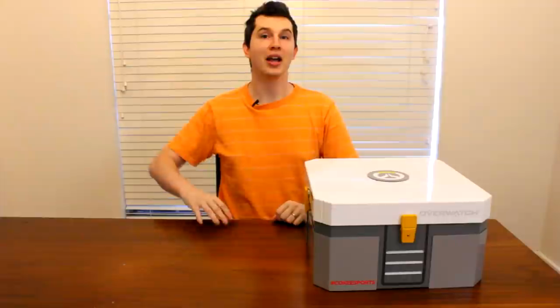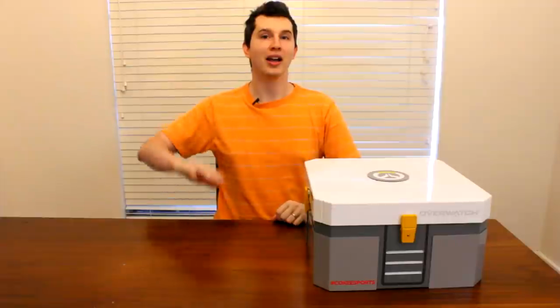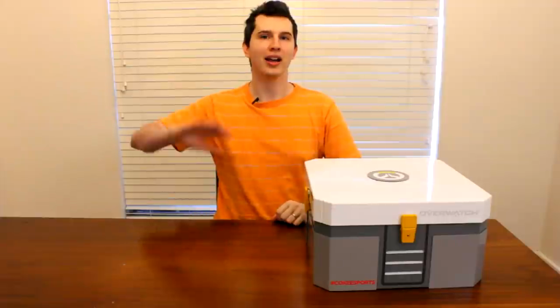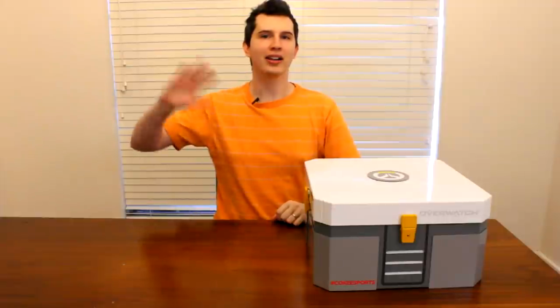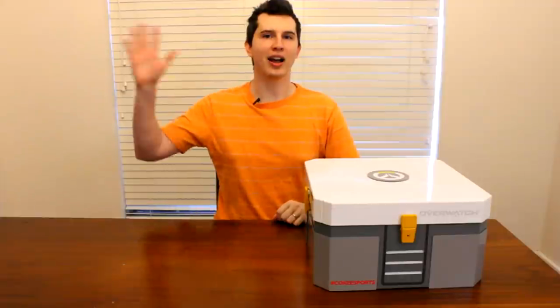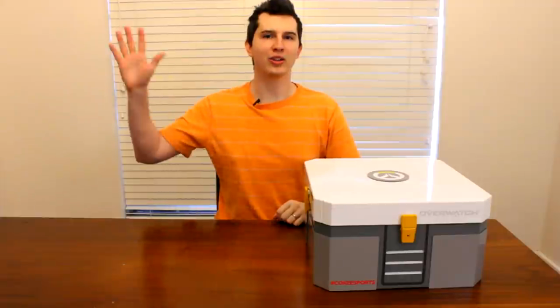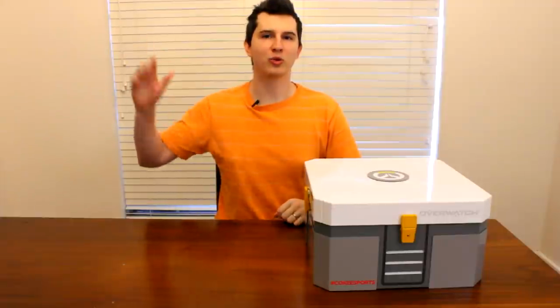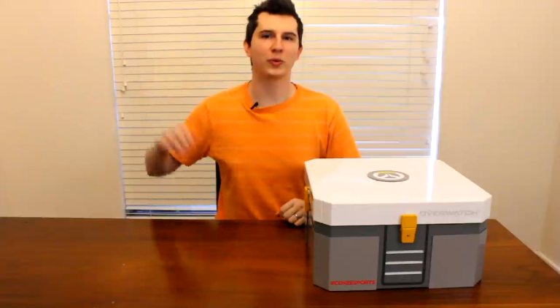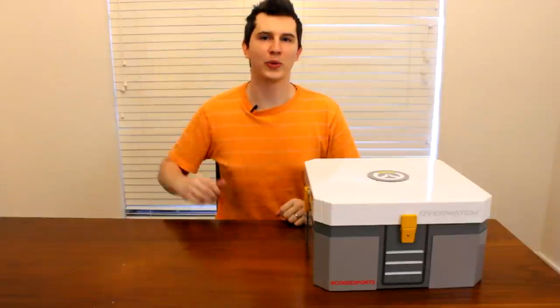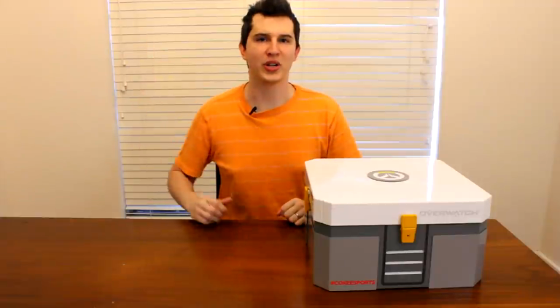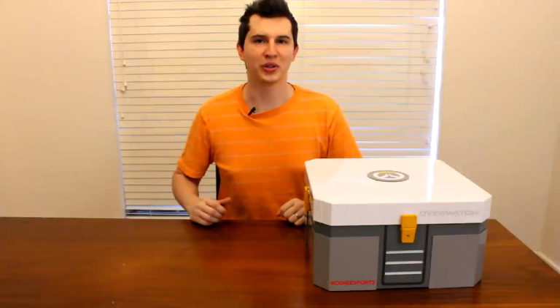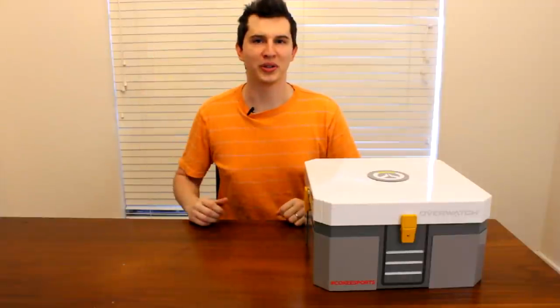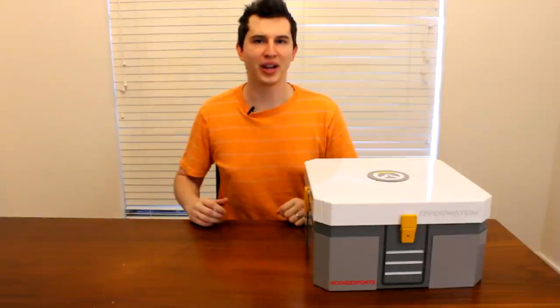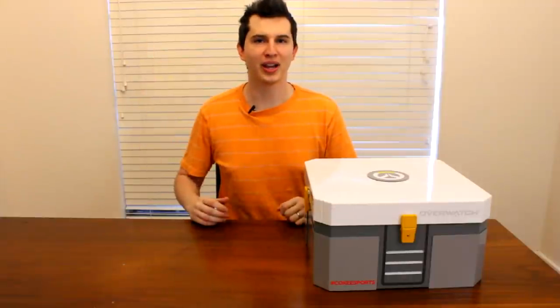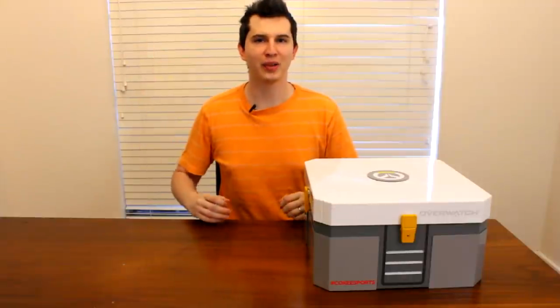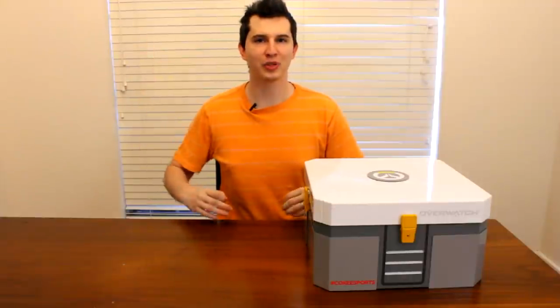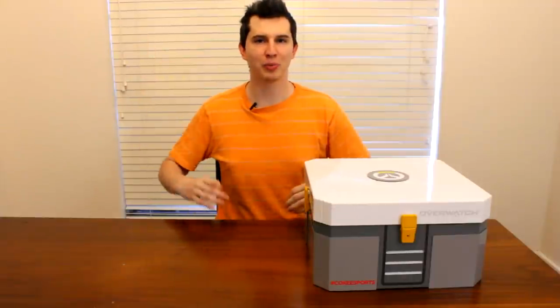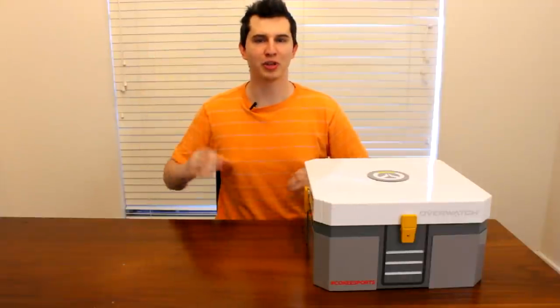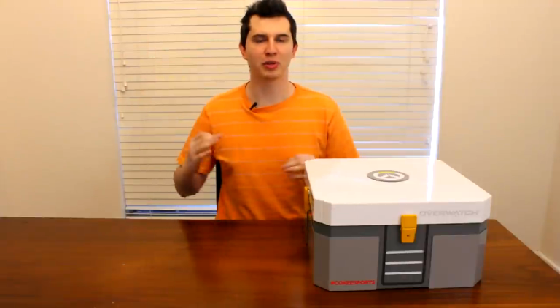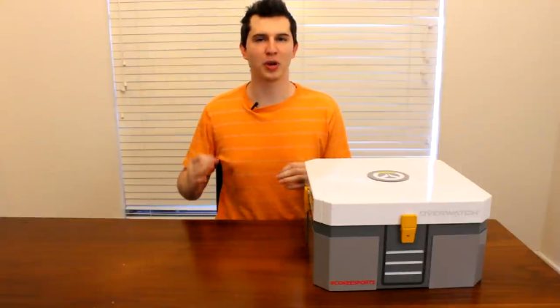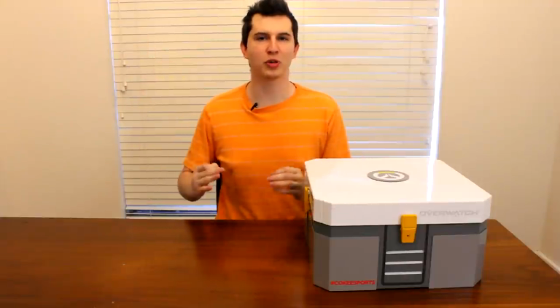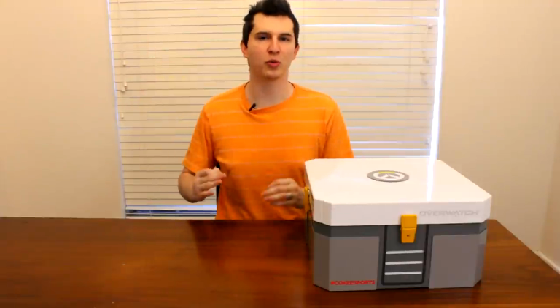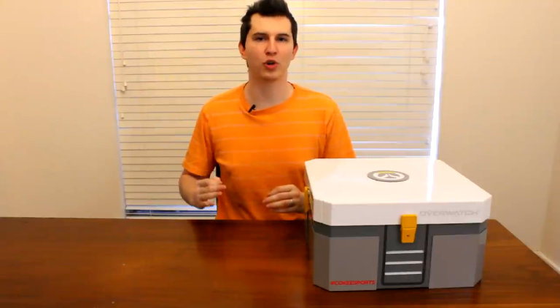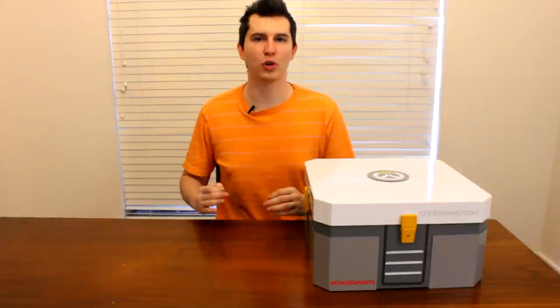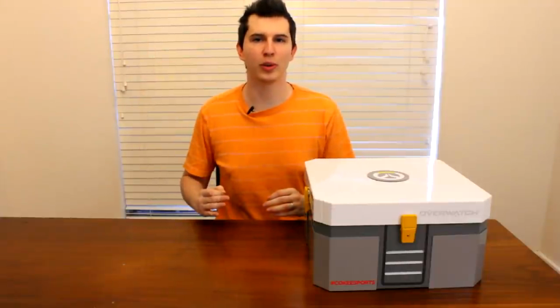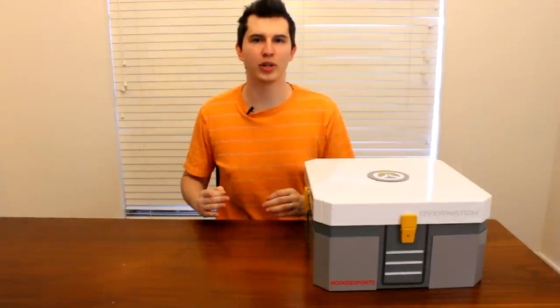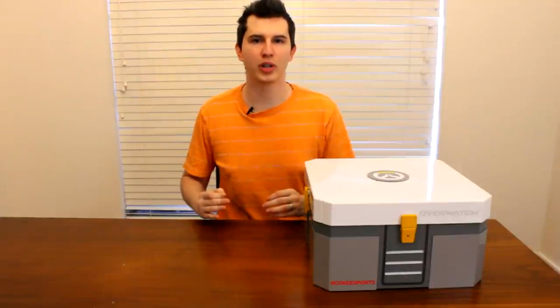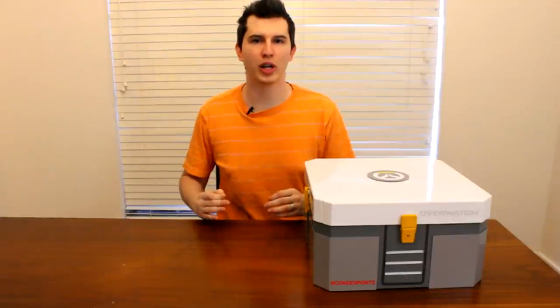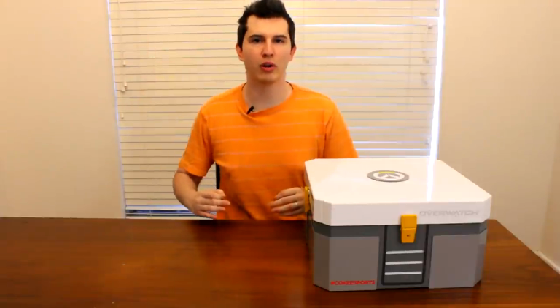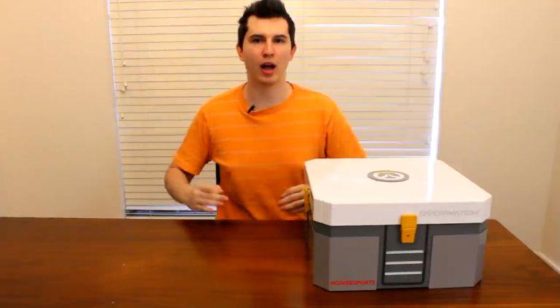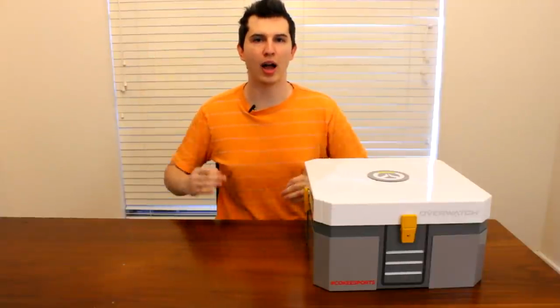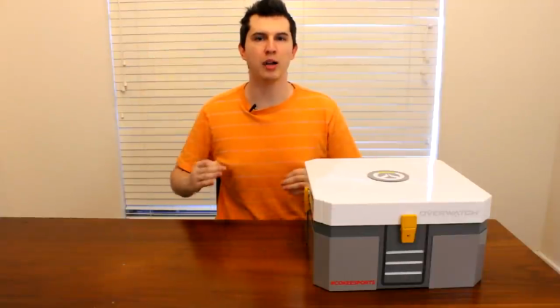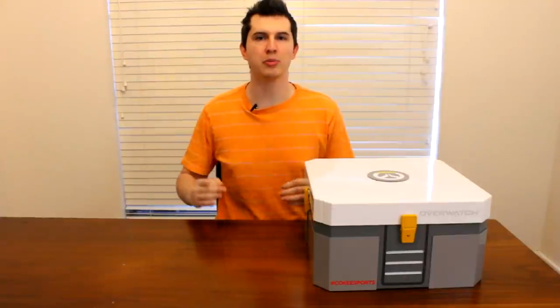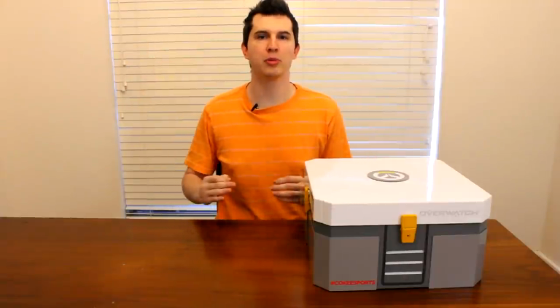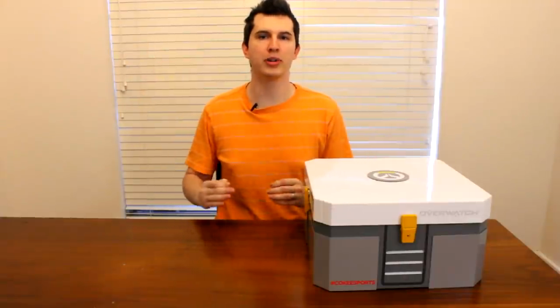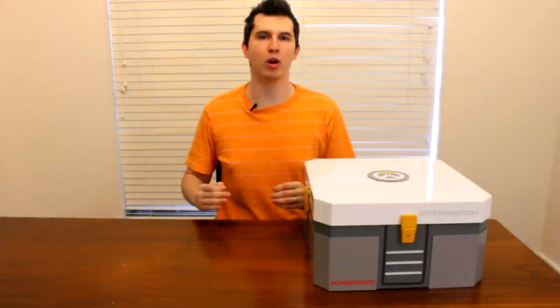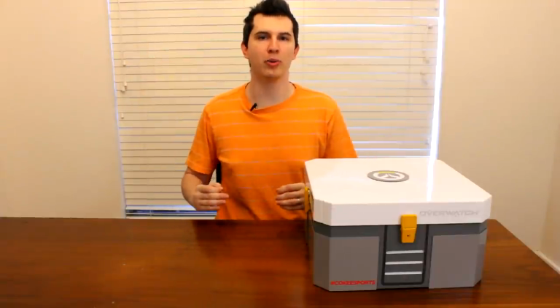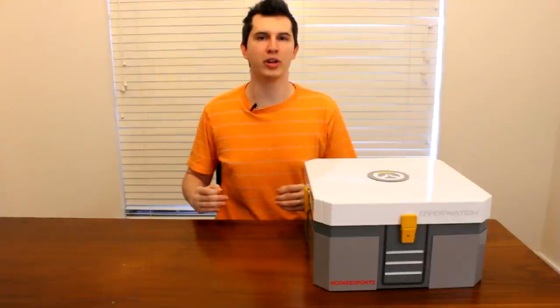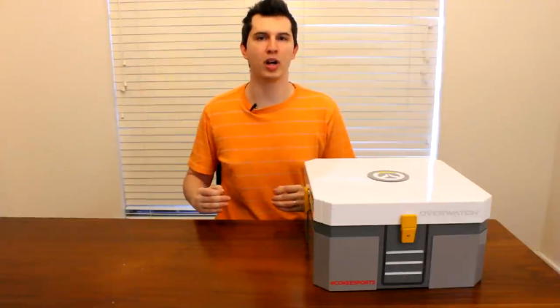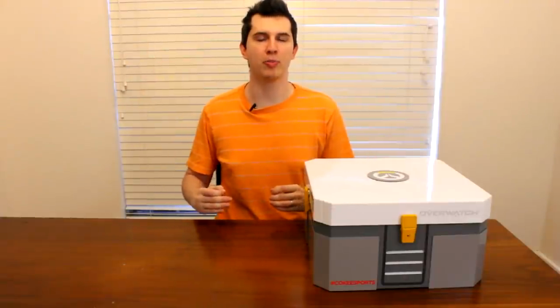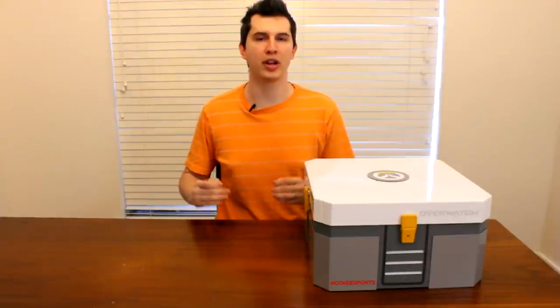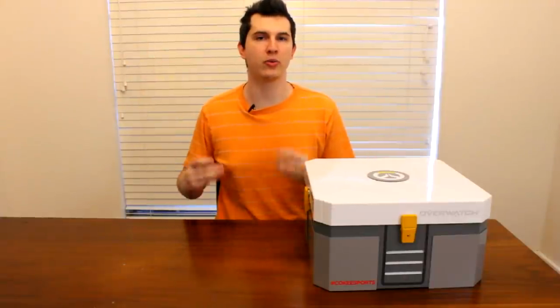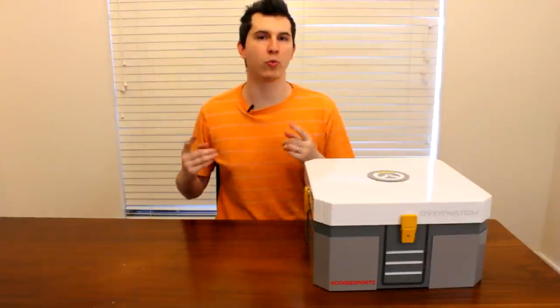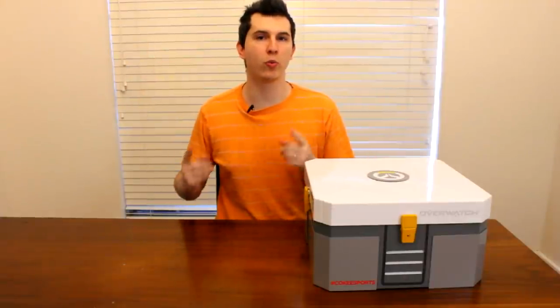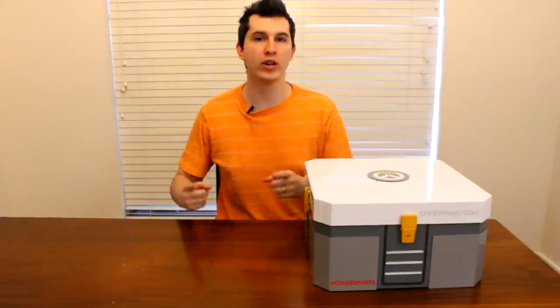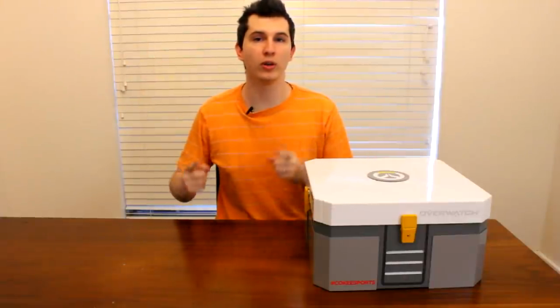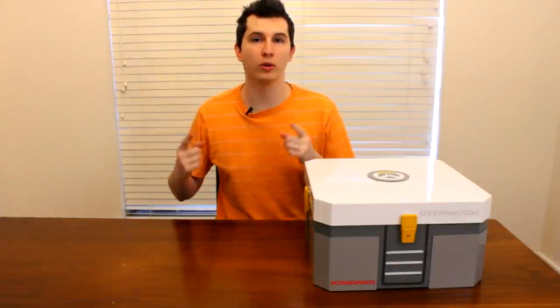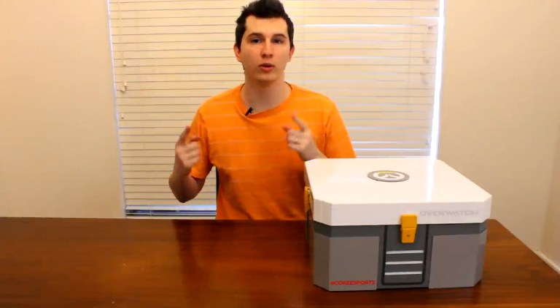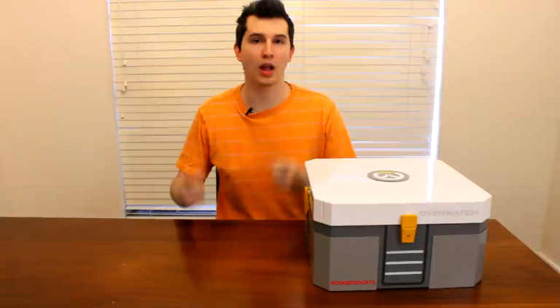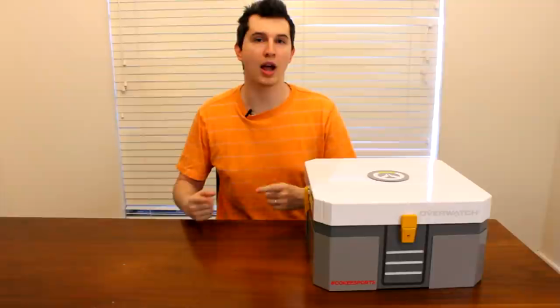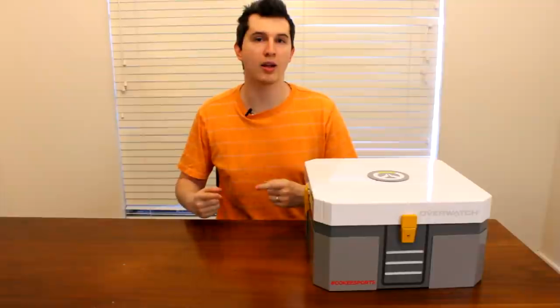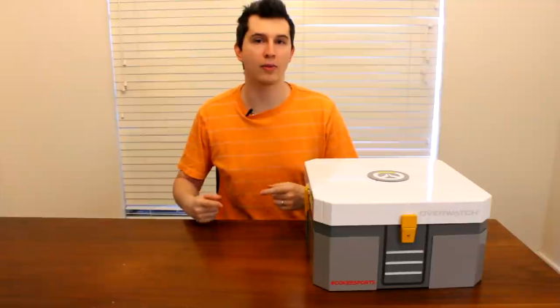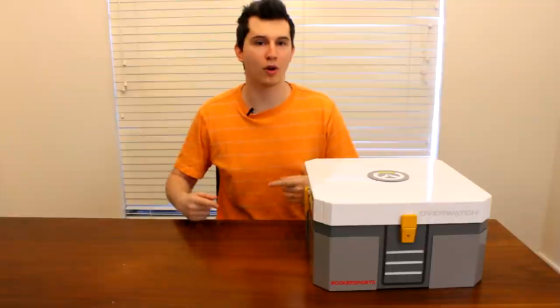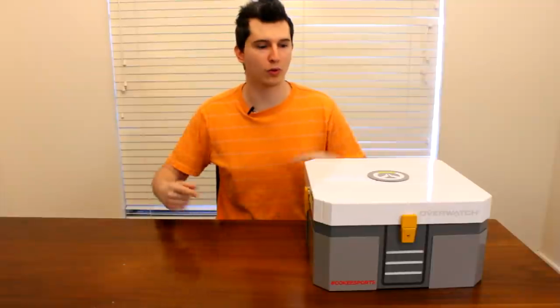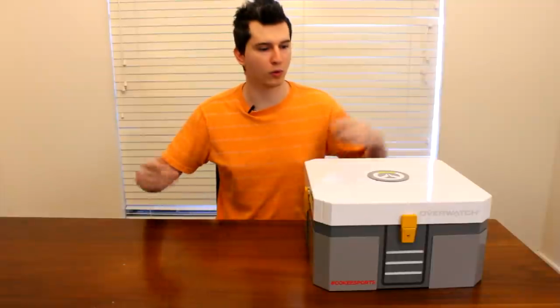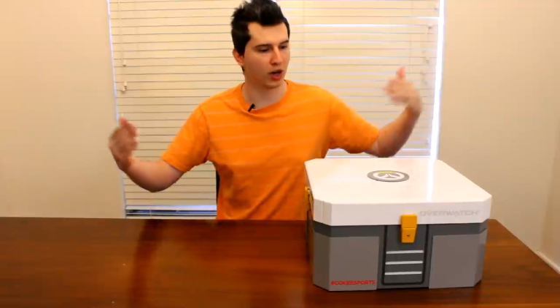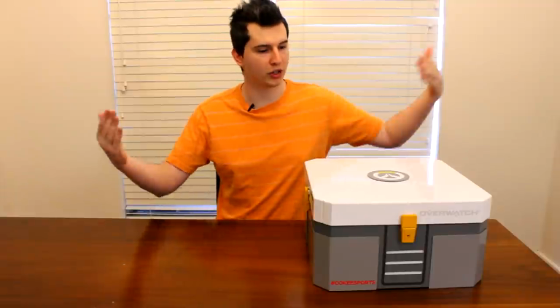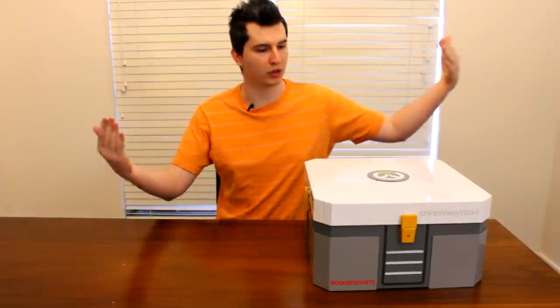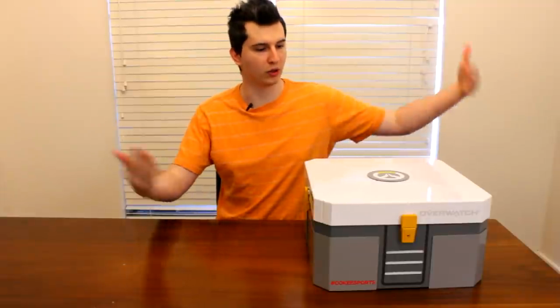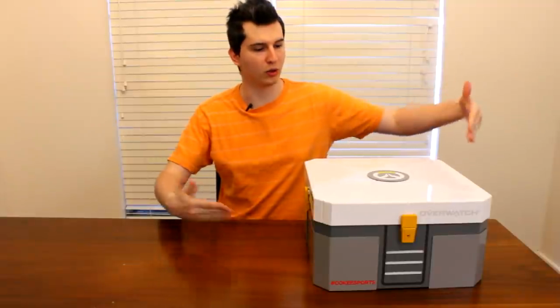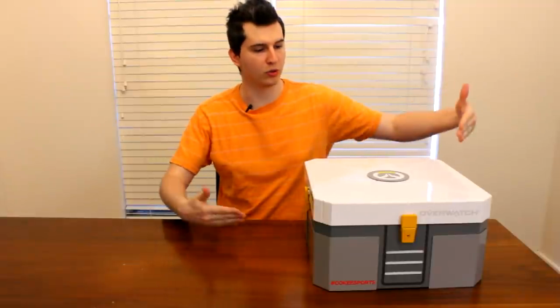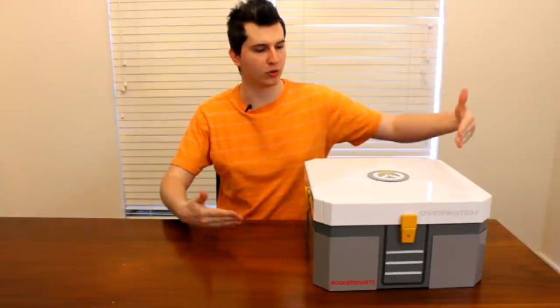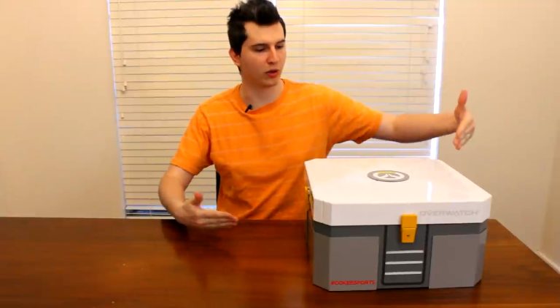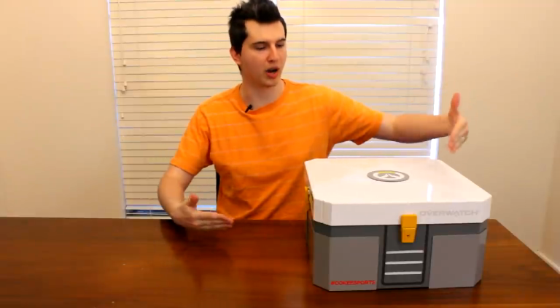Hey guys, Drifter here. Today I have something special for you on the channel. I am going to be opening up a real live Overwatch loot drop.